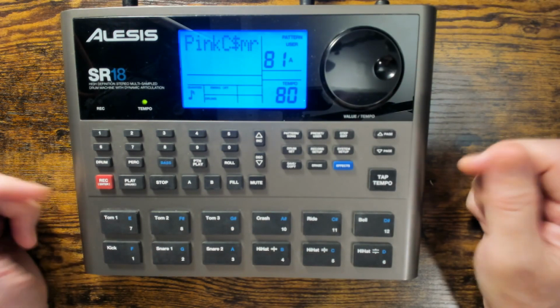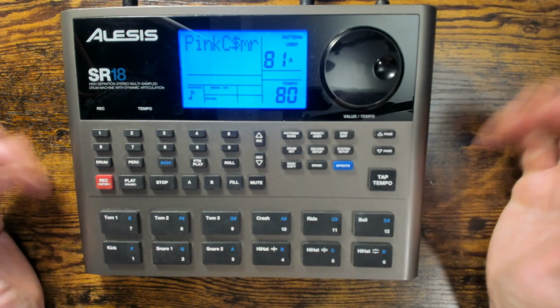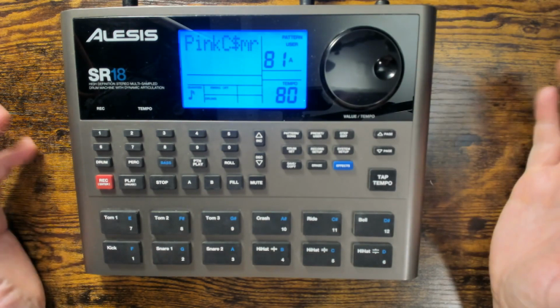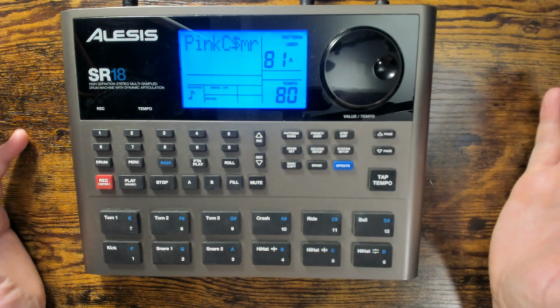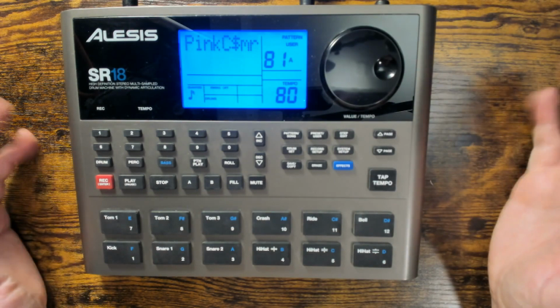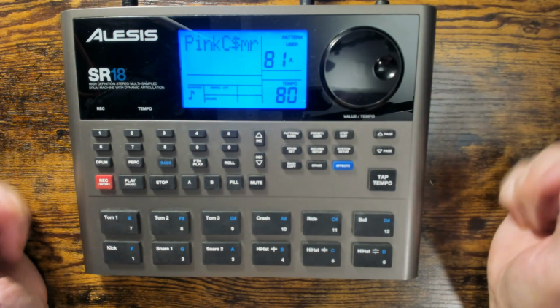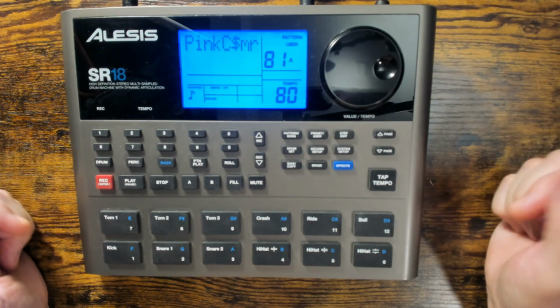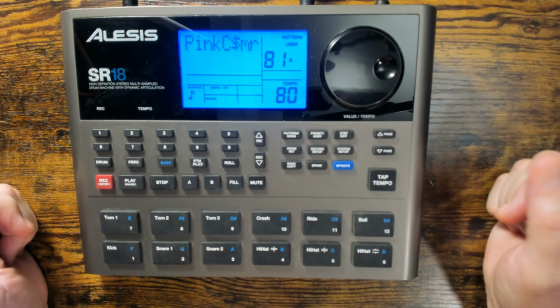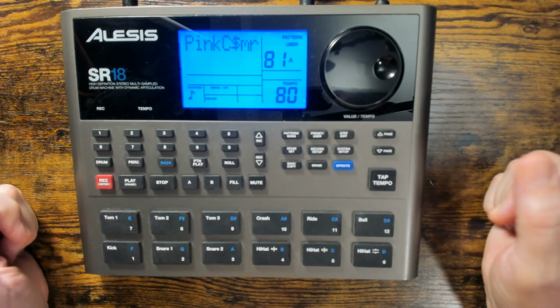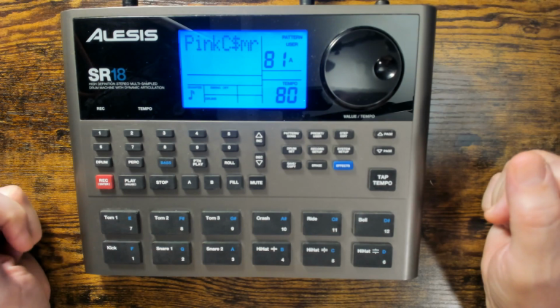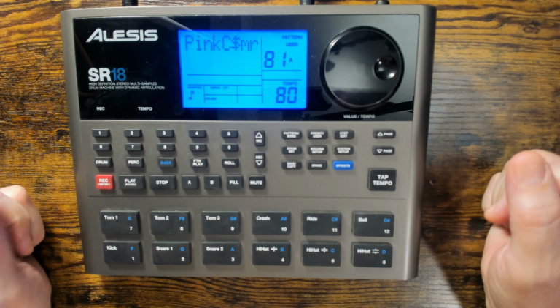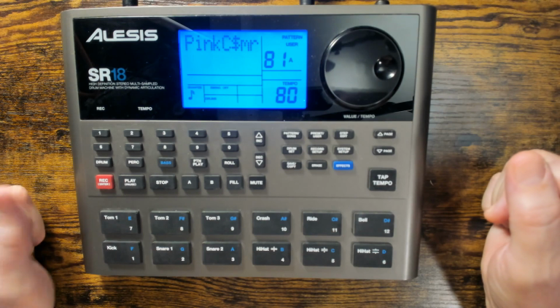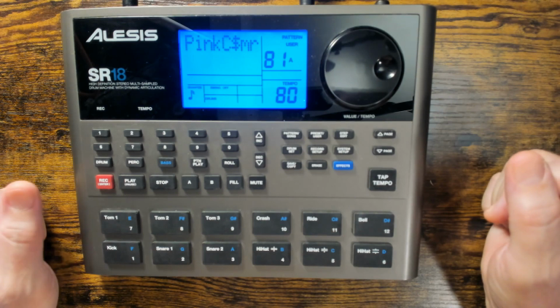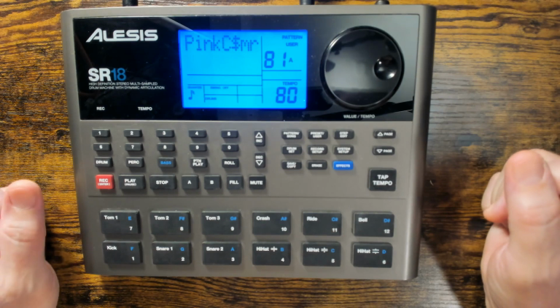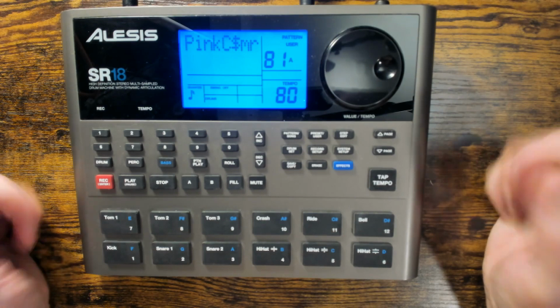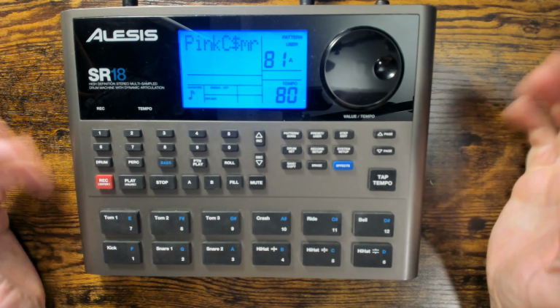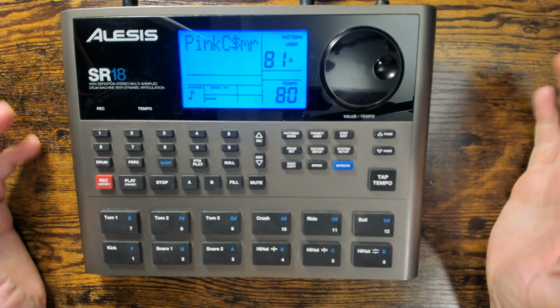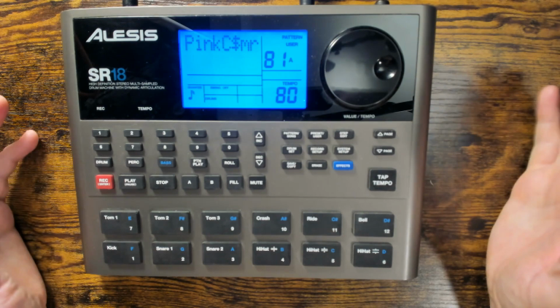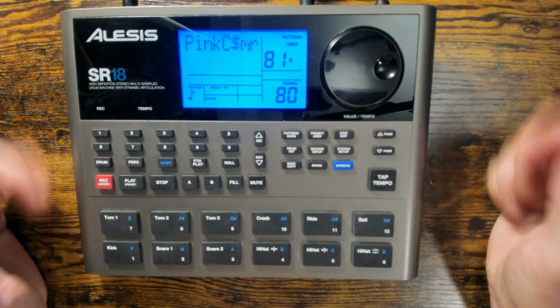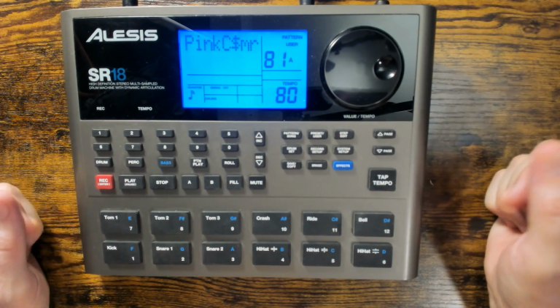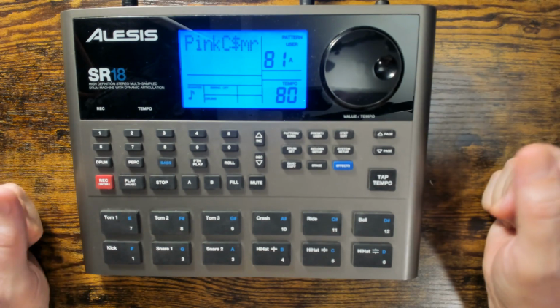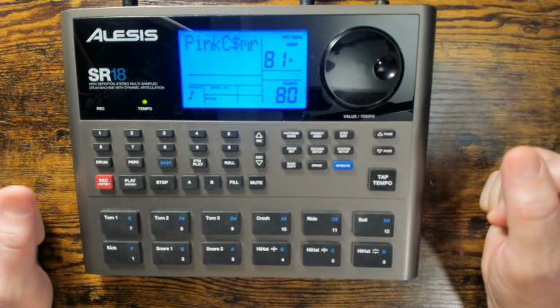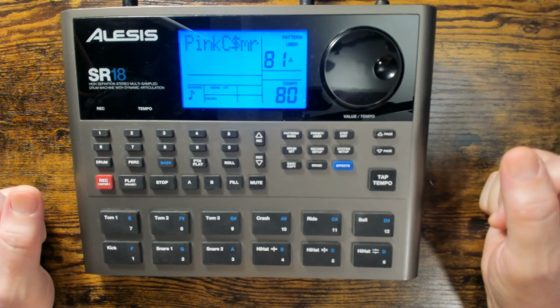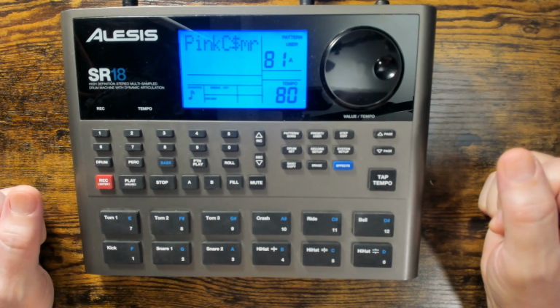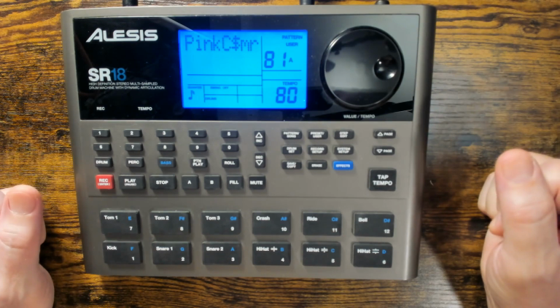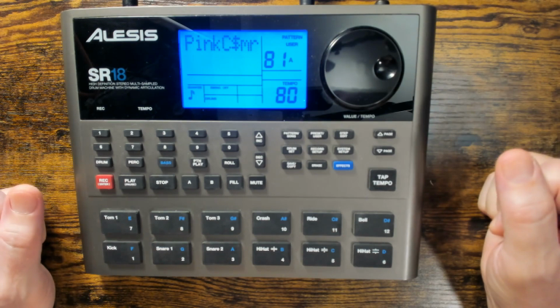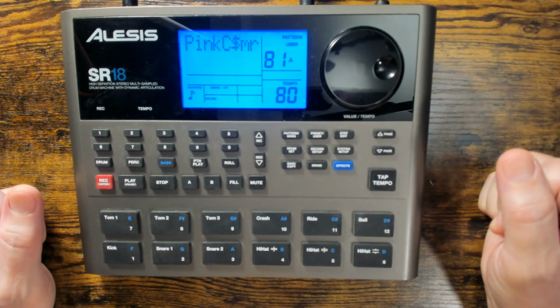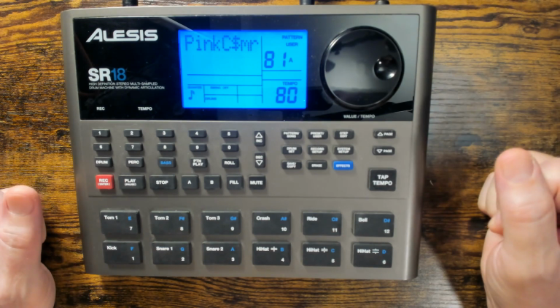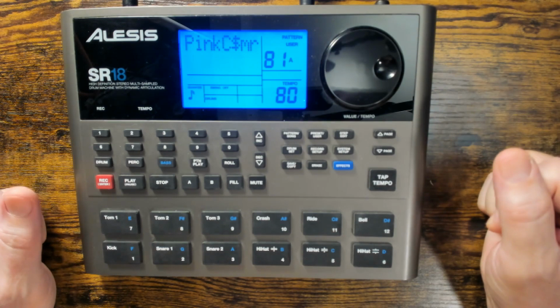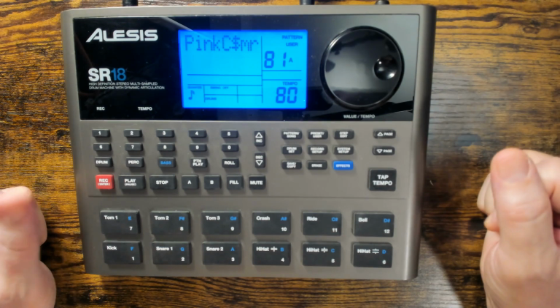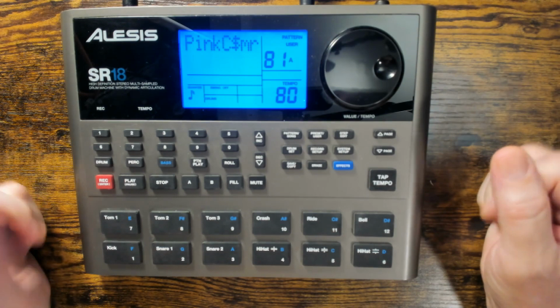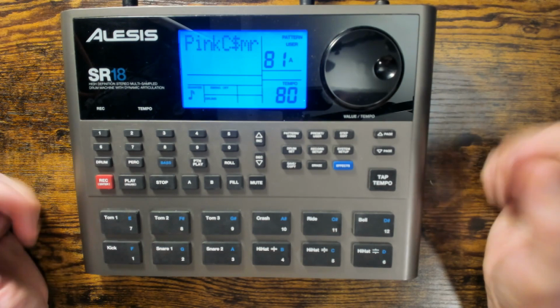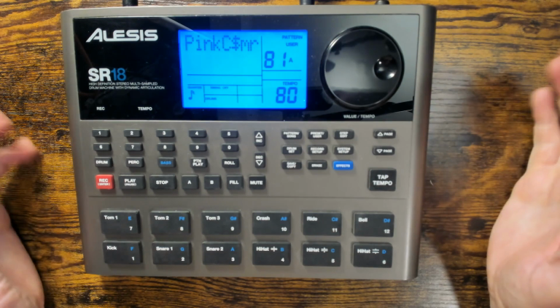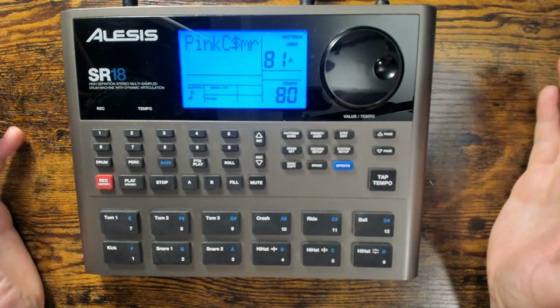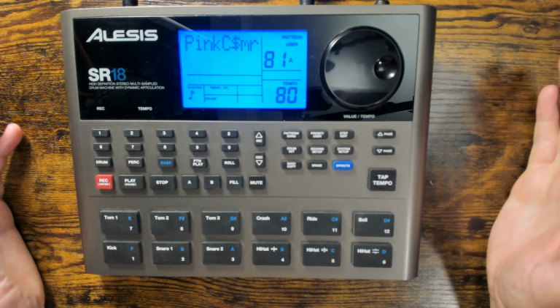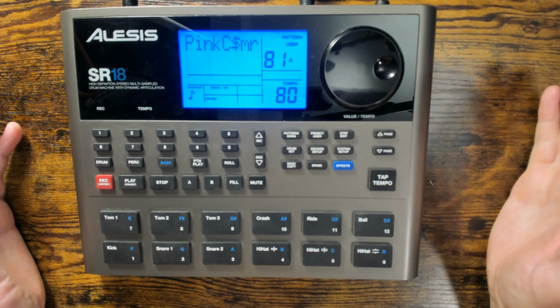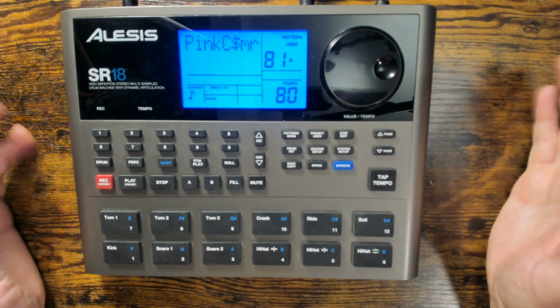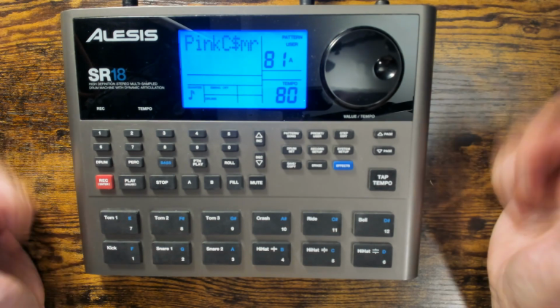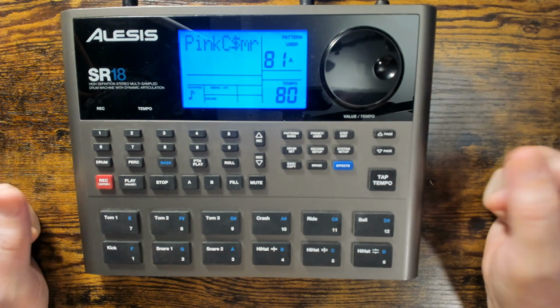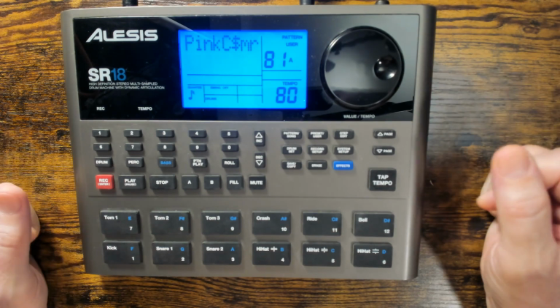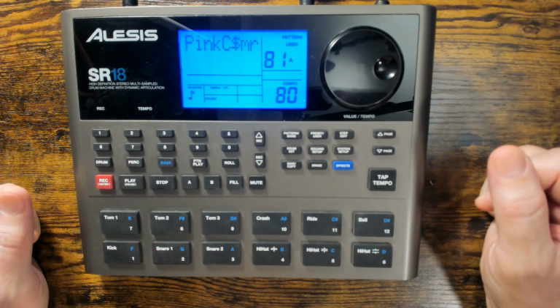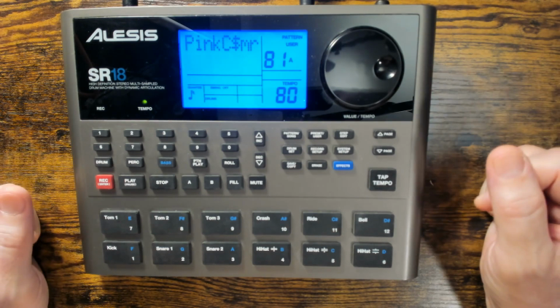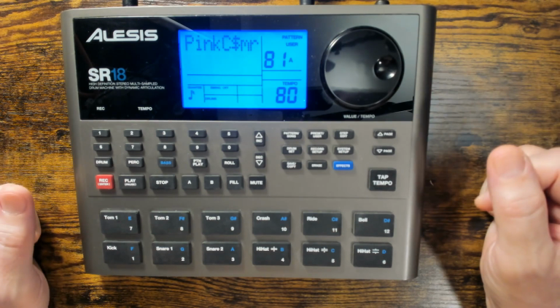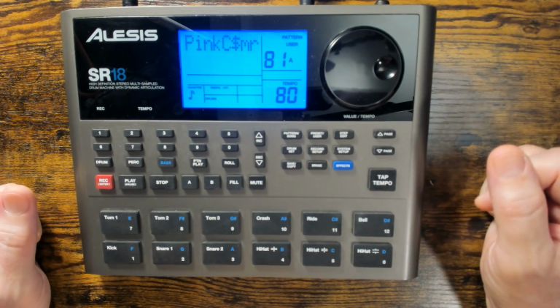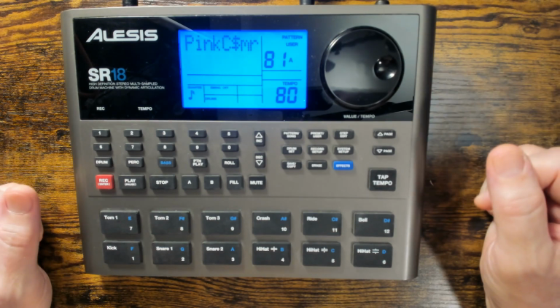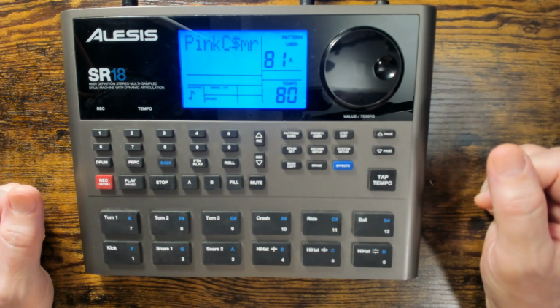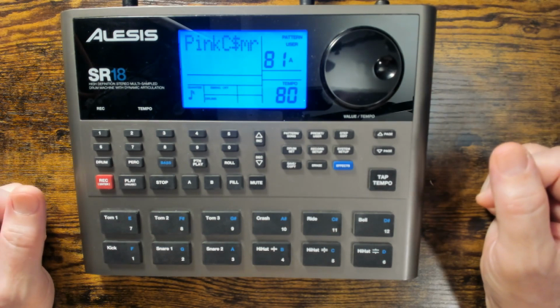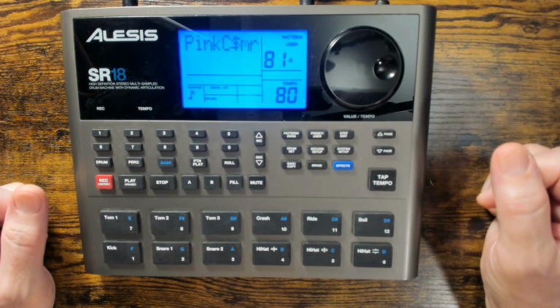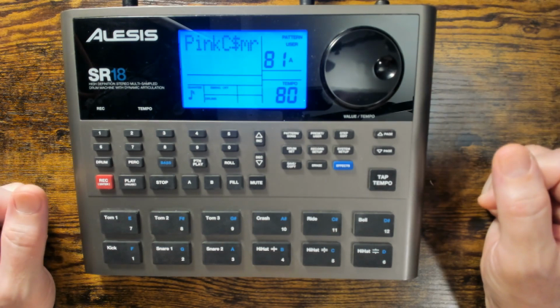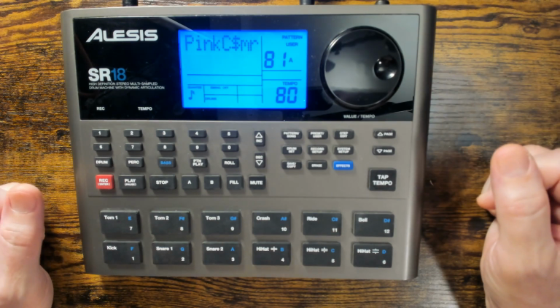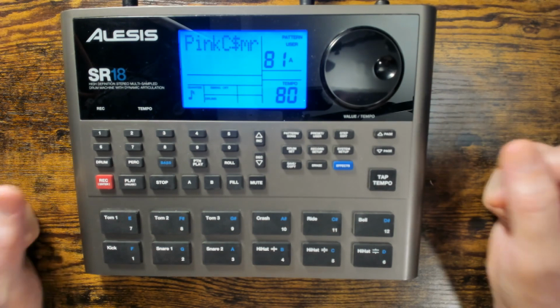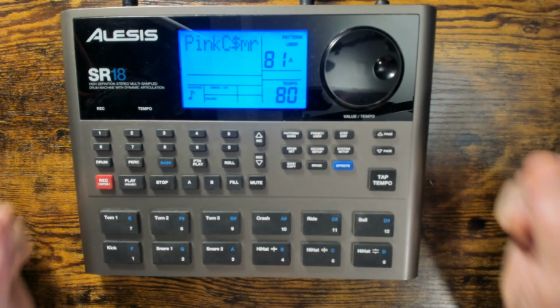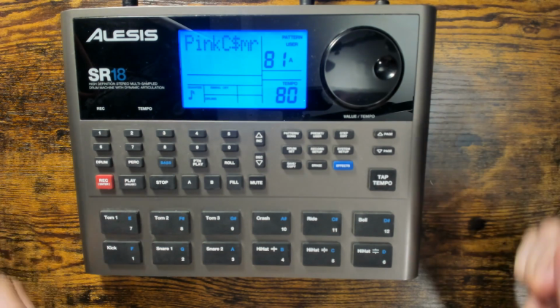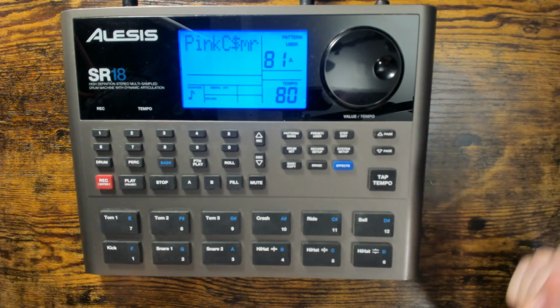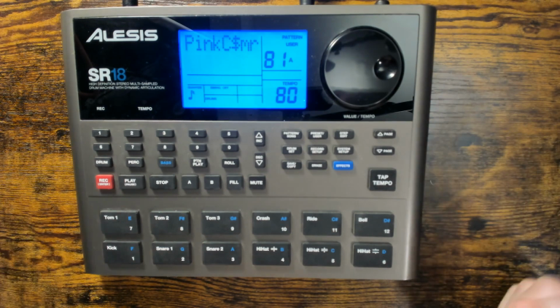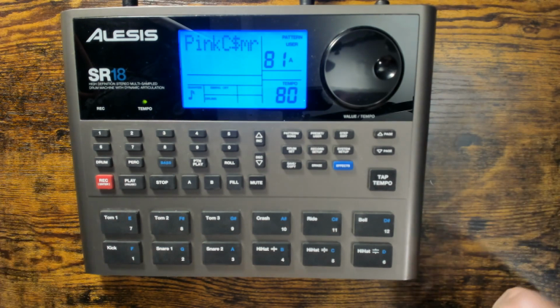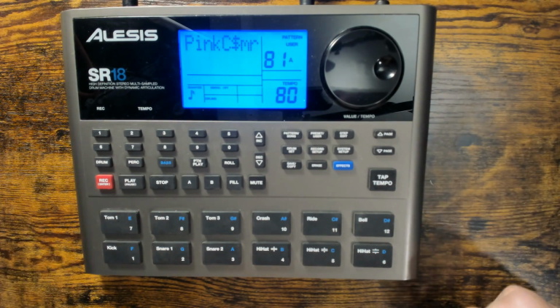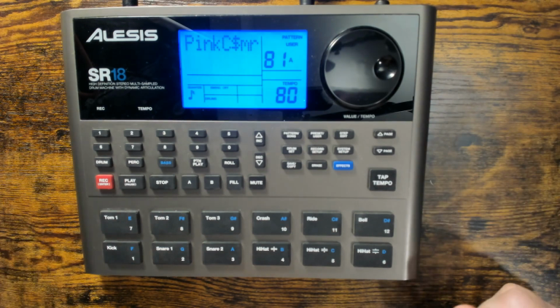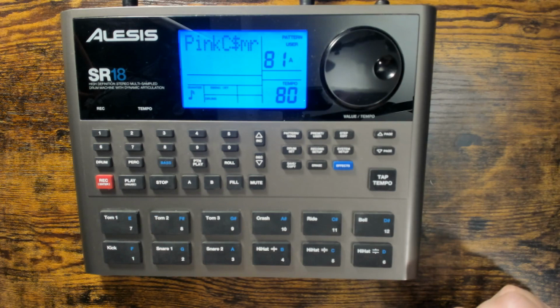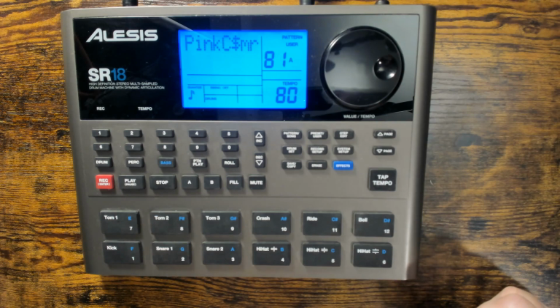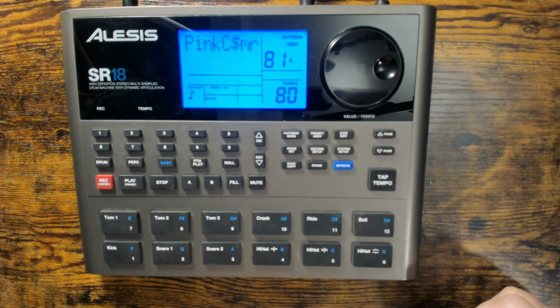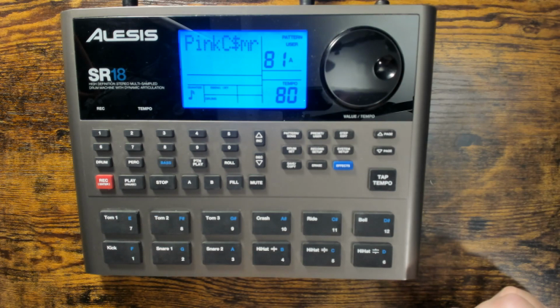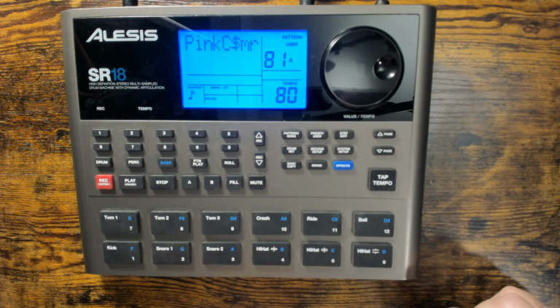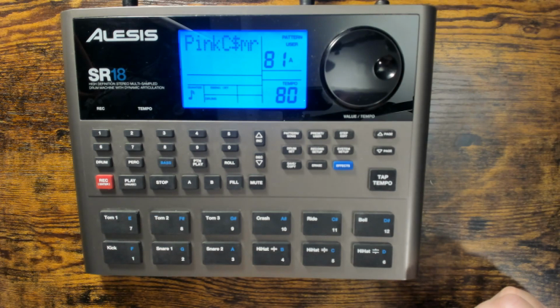When you turn the machine on and off, if you've modified a preset, it's not going to be saved. Only user patterns are going to get saved.